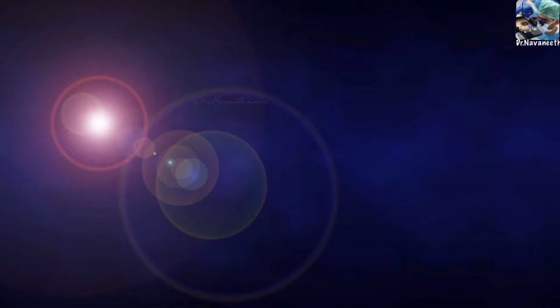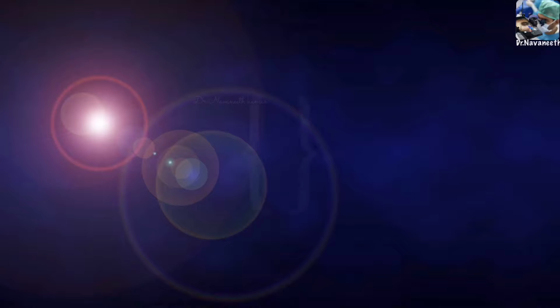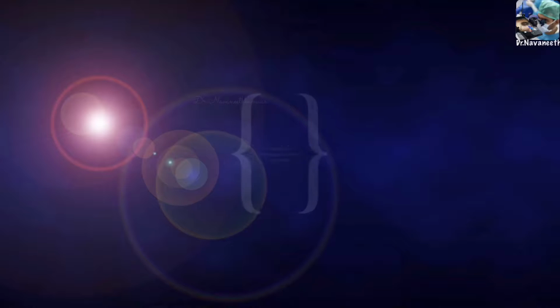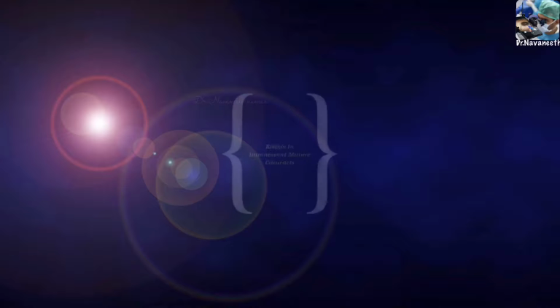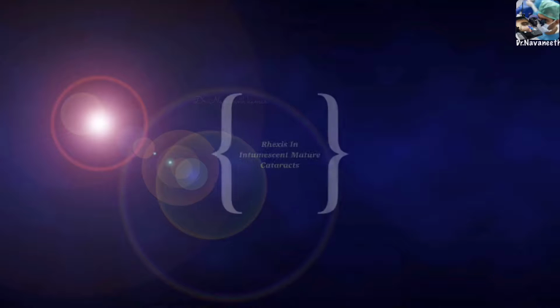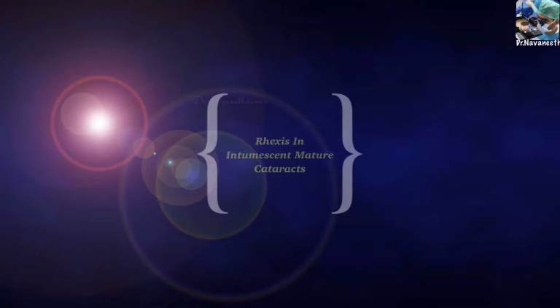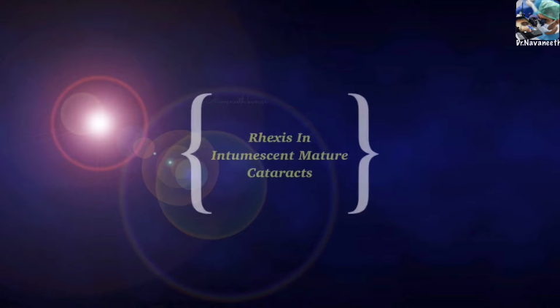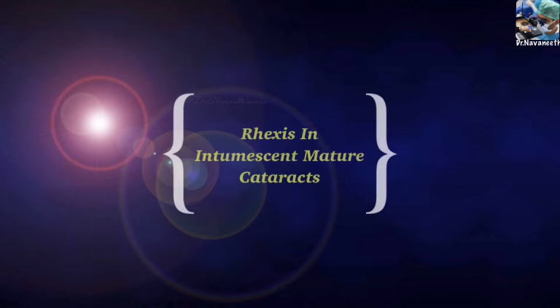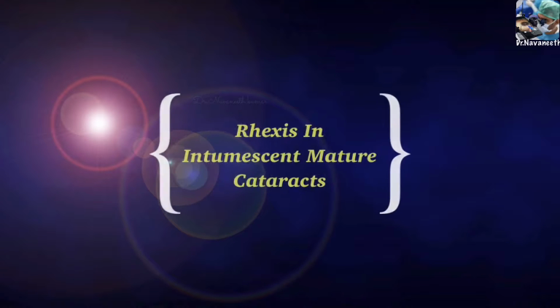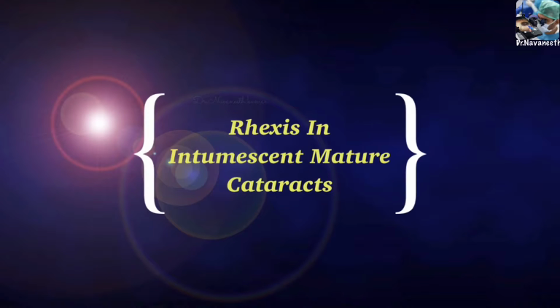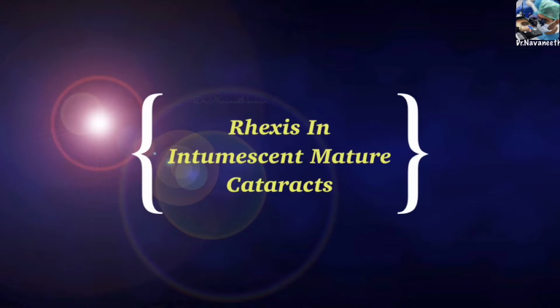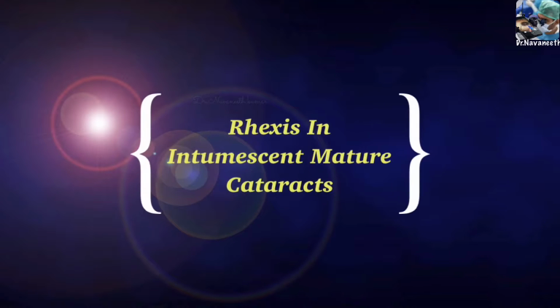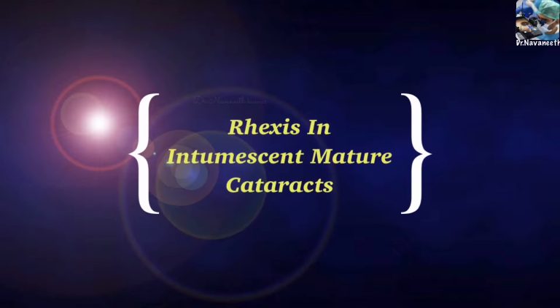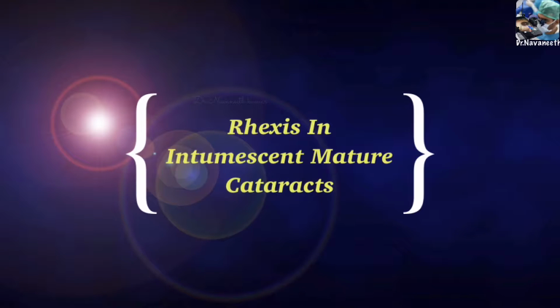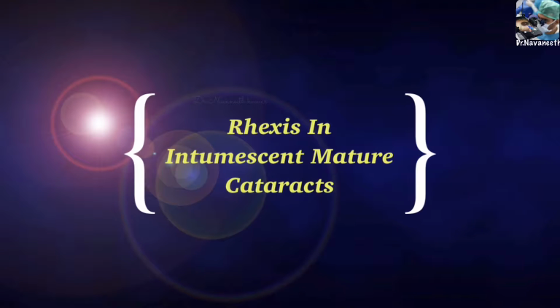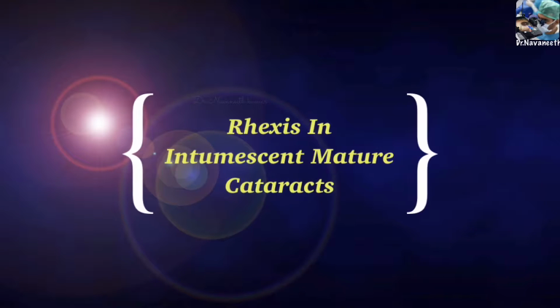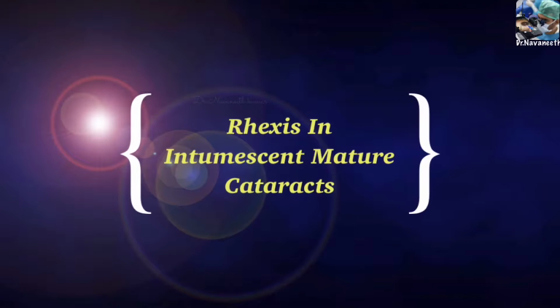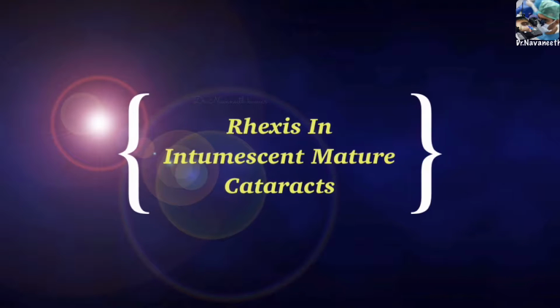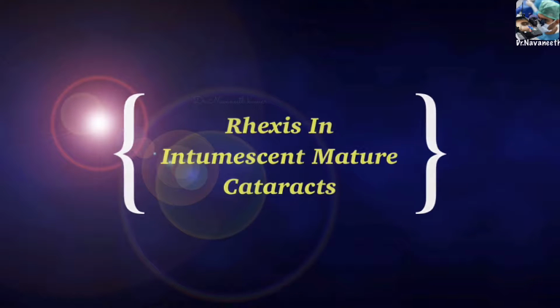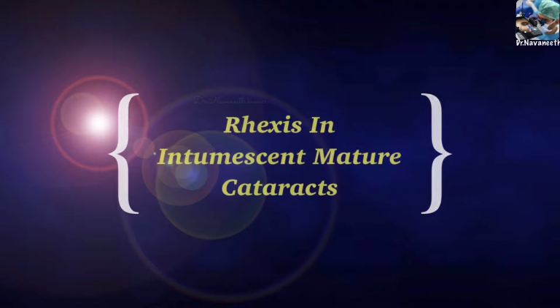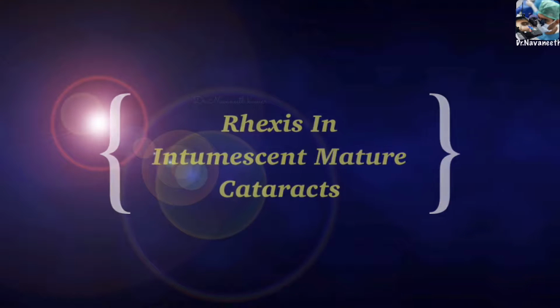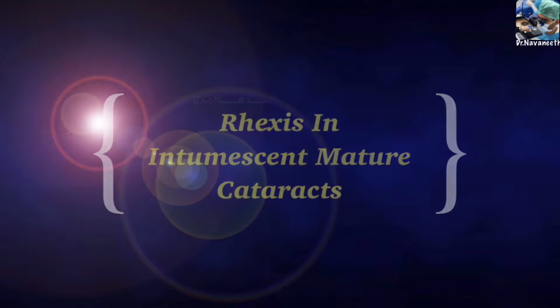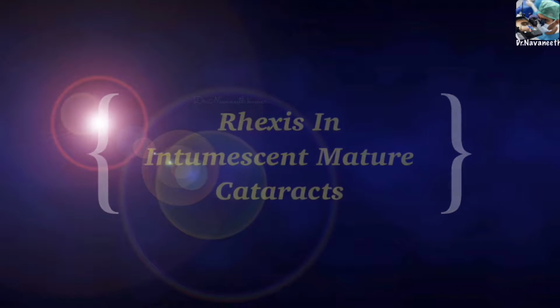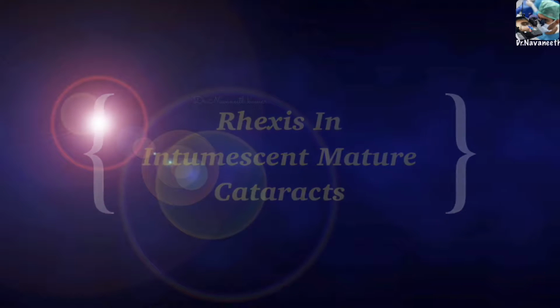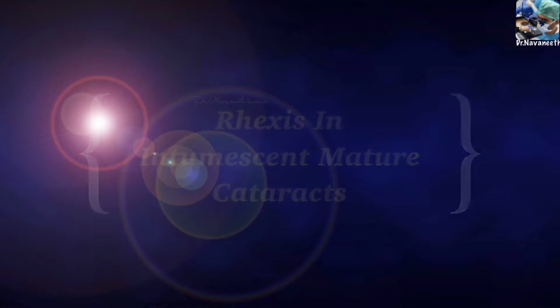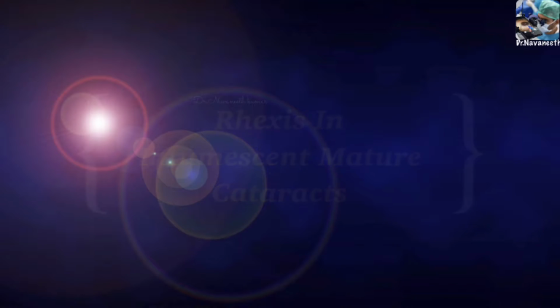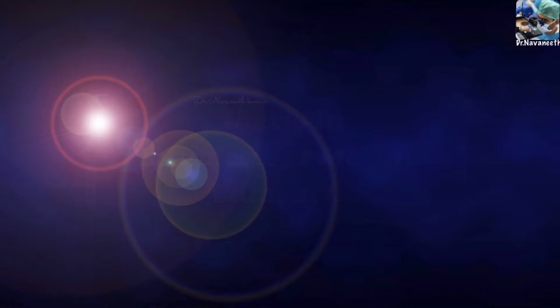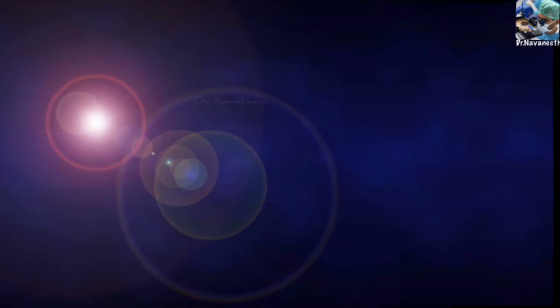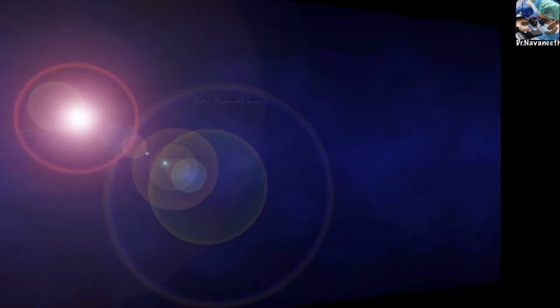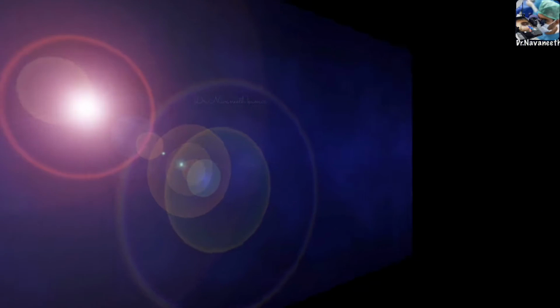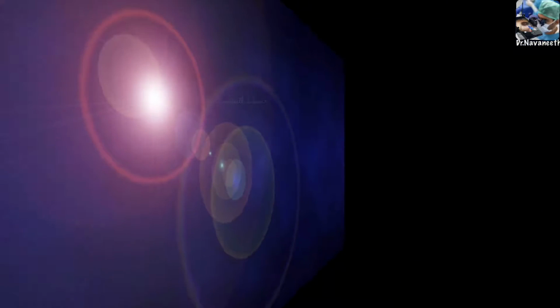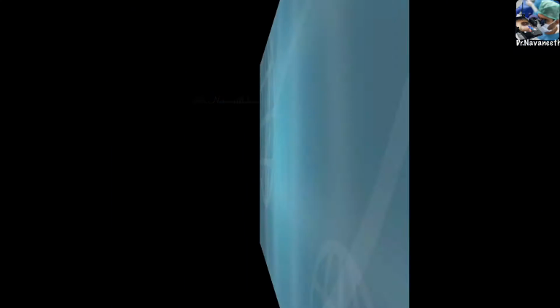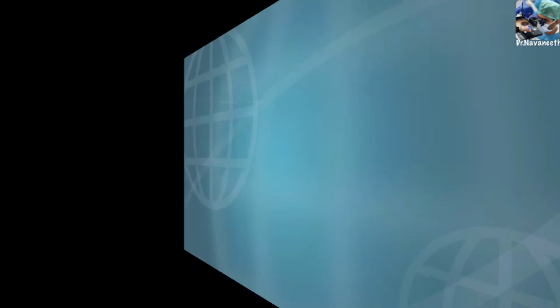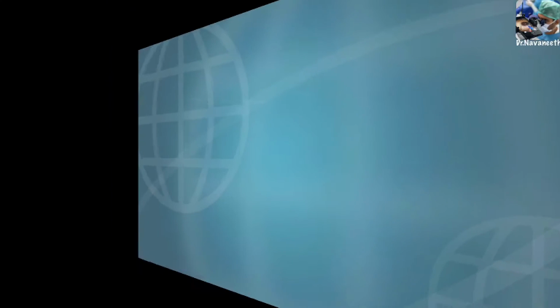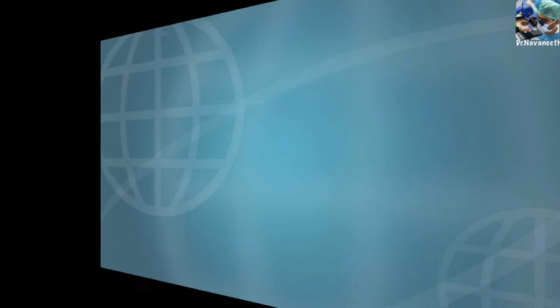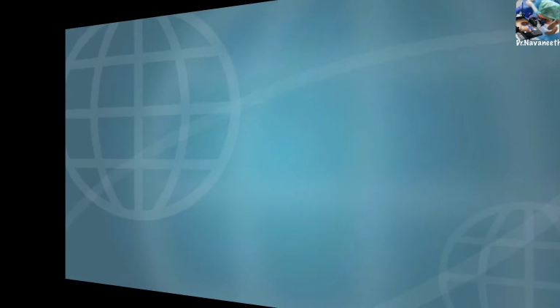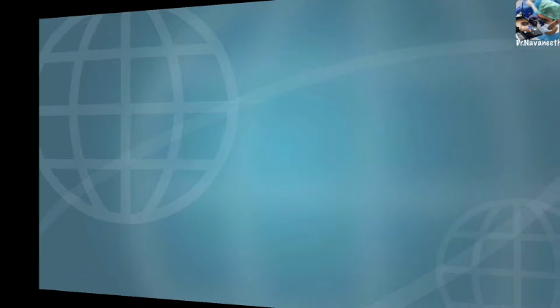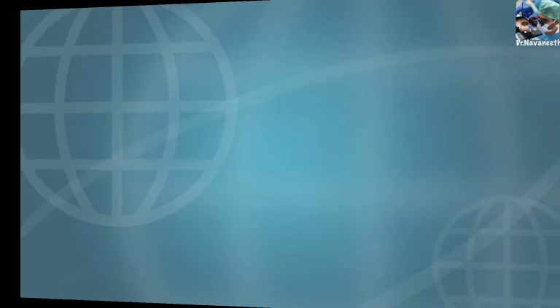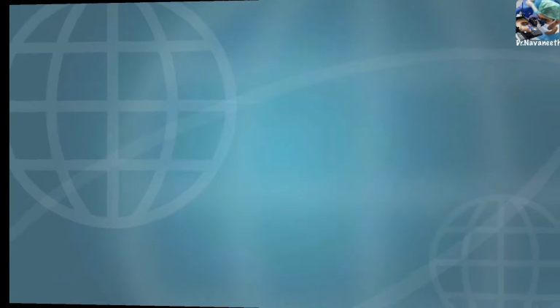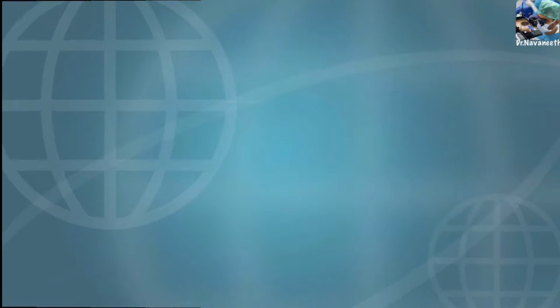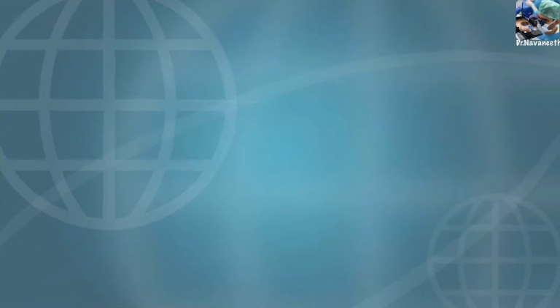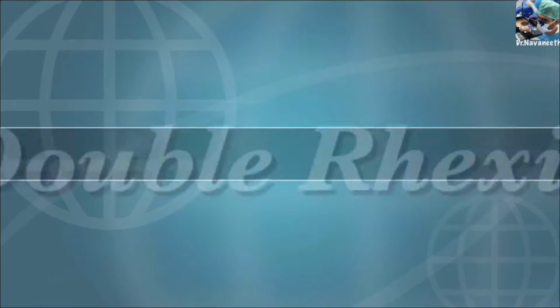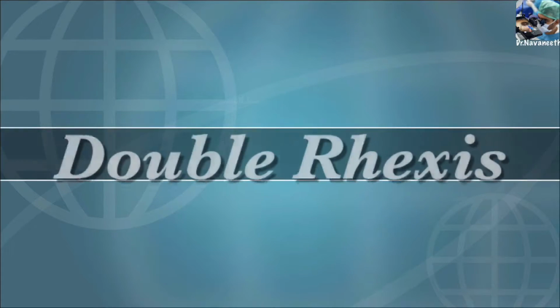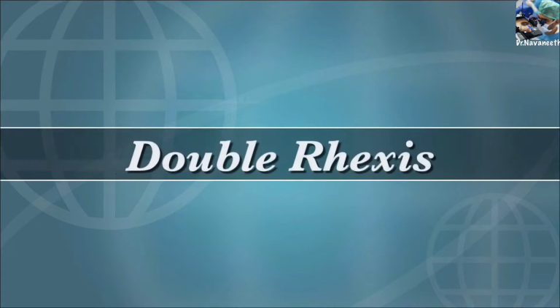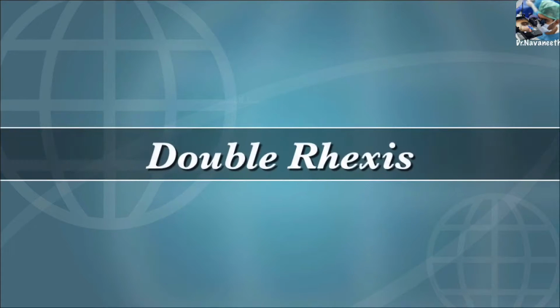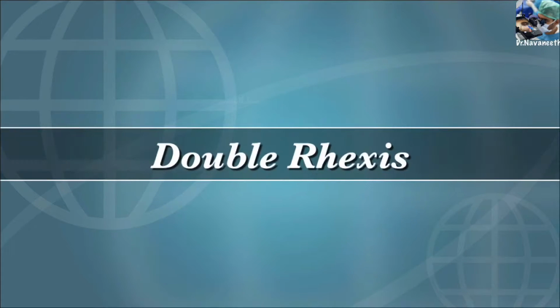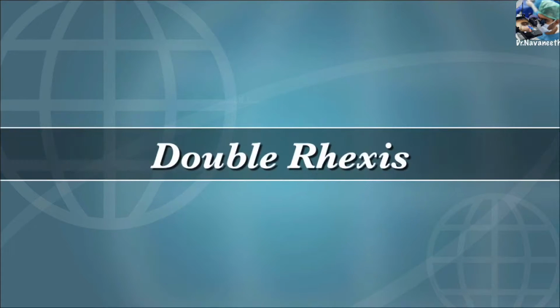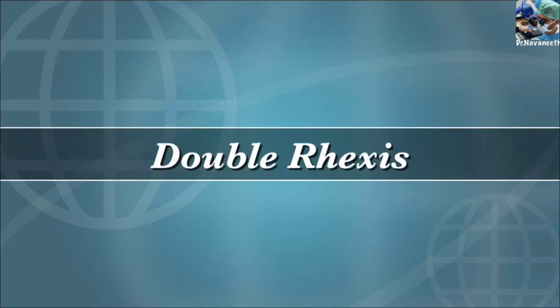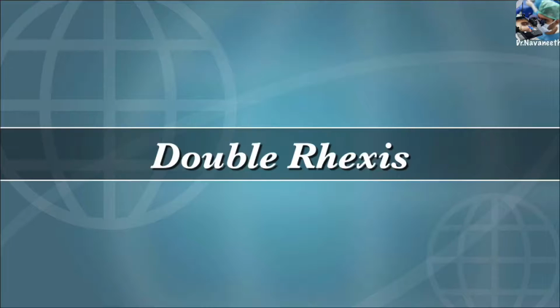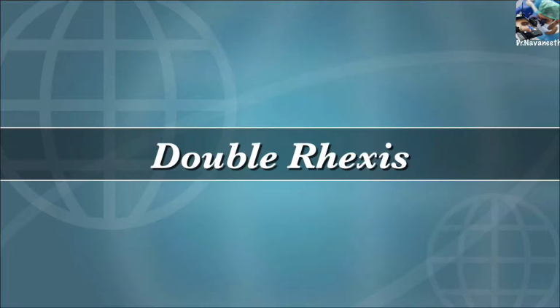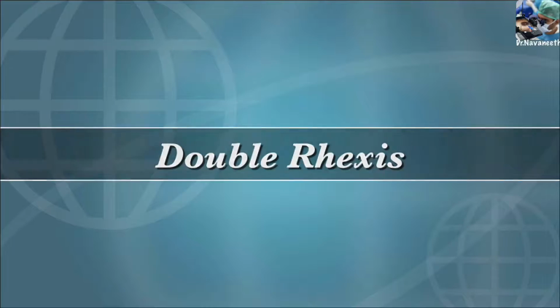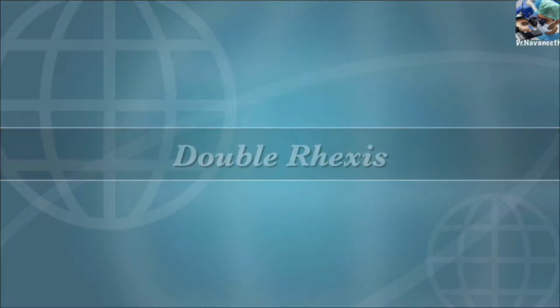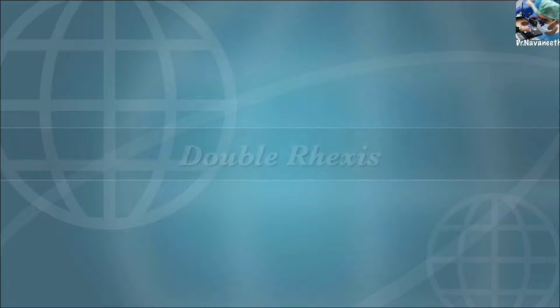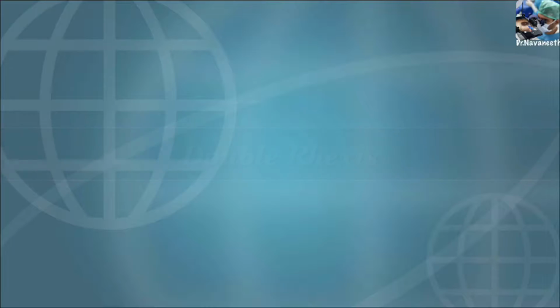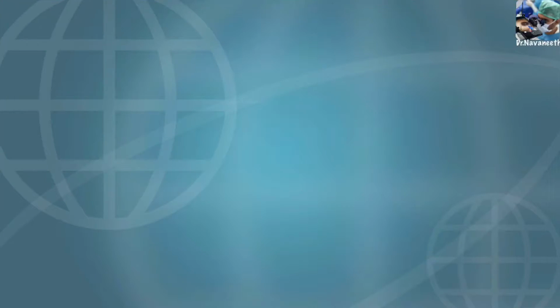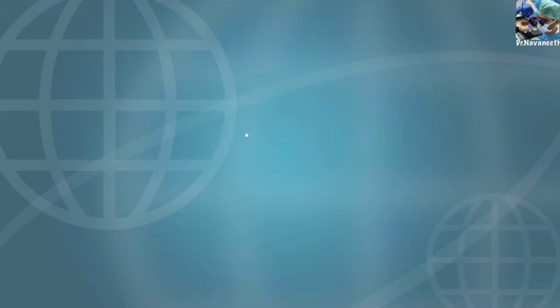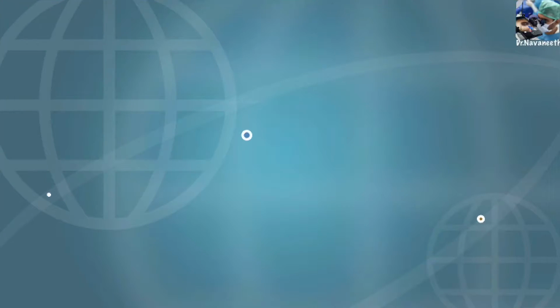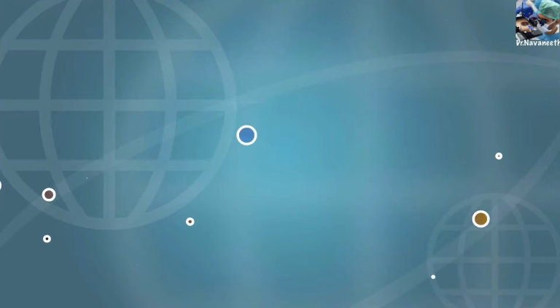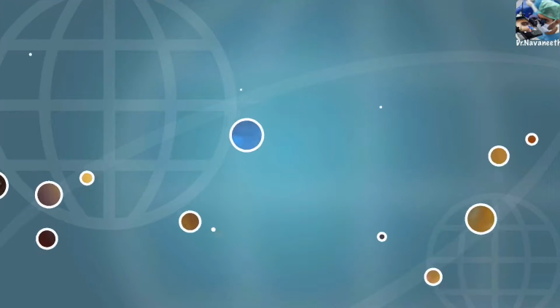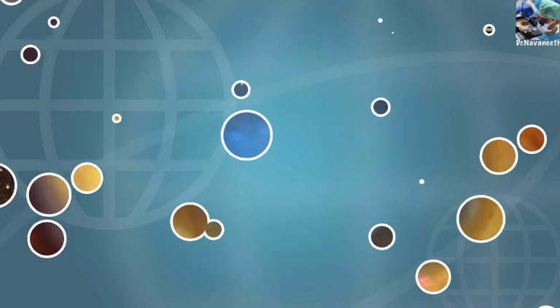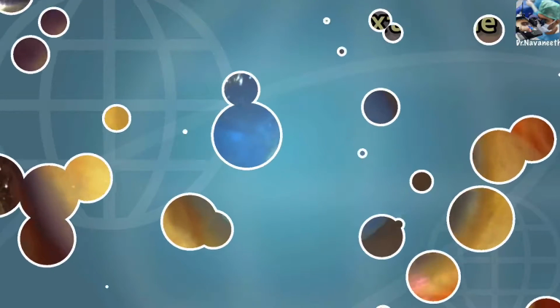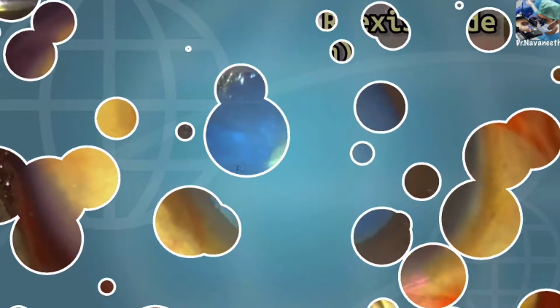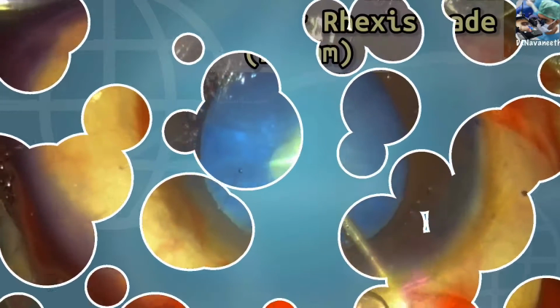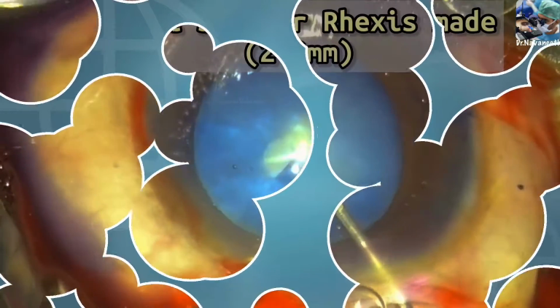Rhexis in intumescent and mature cataract. The best method described here is the double rhexis technique.